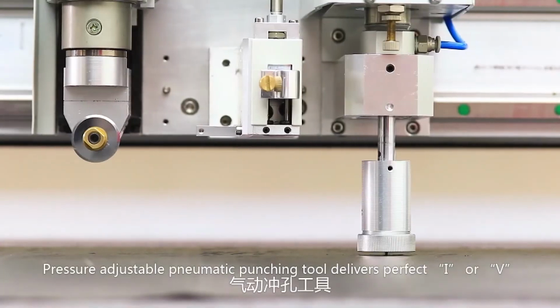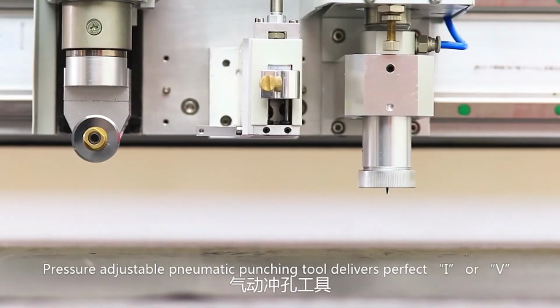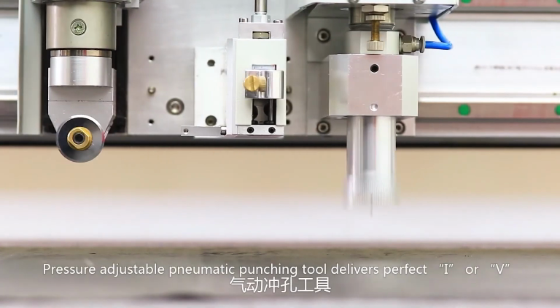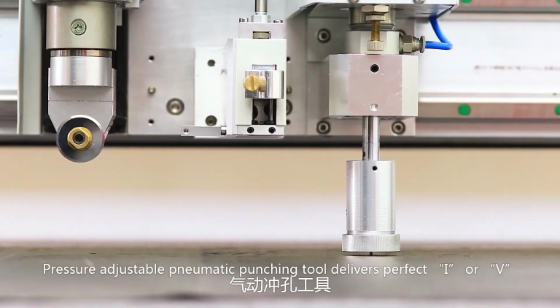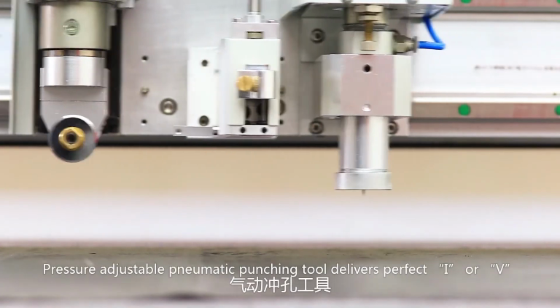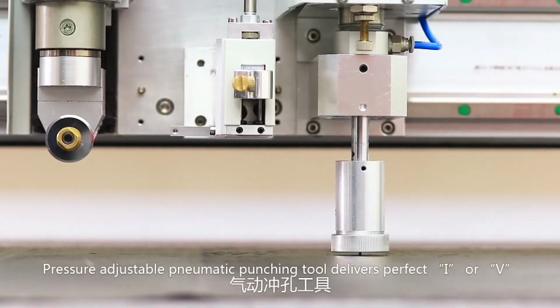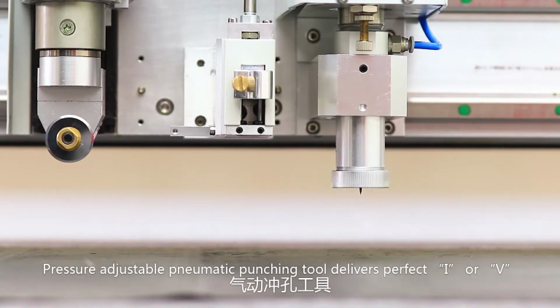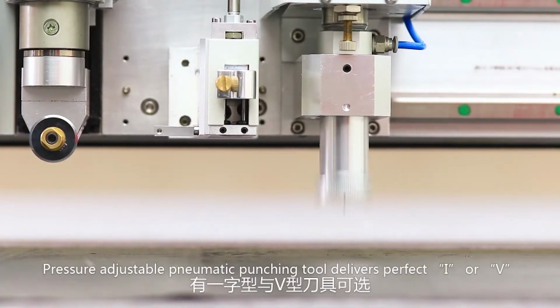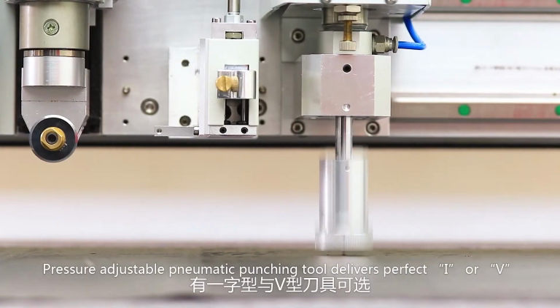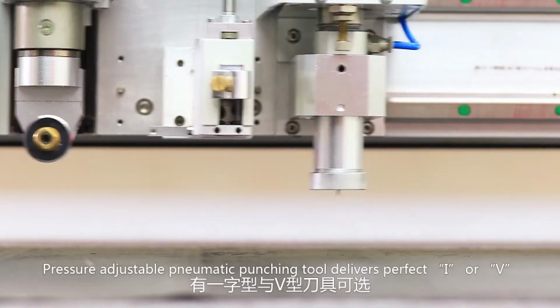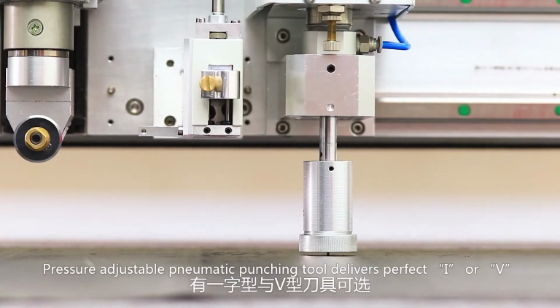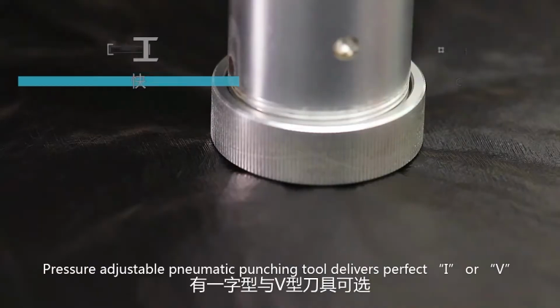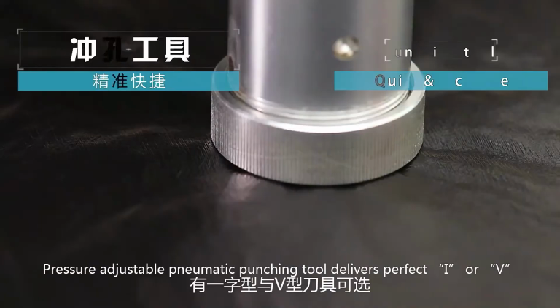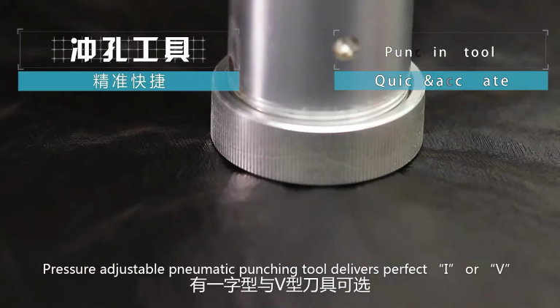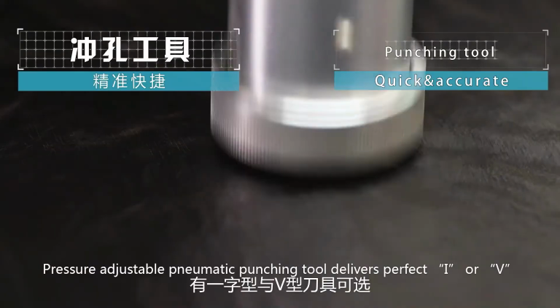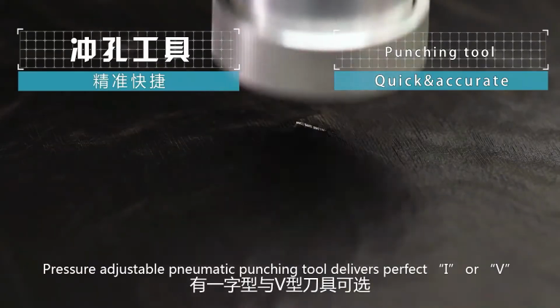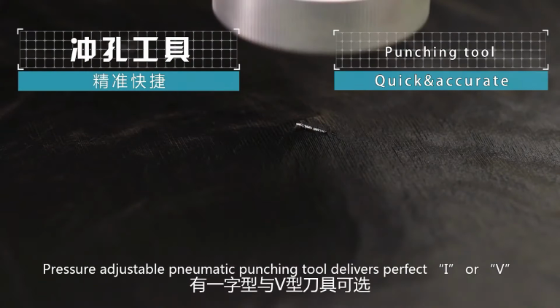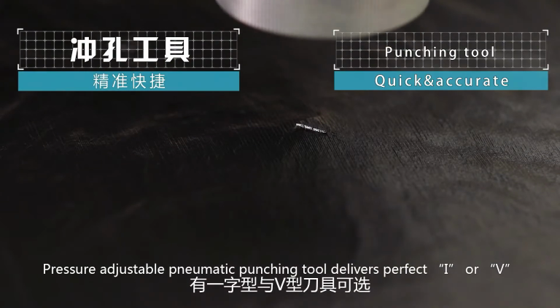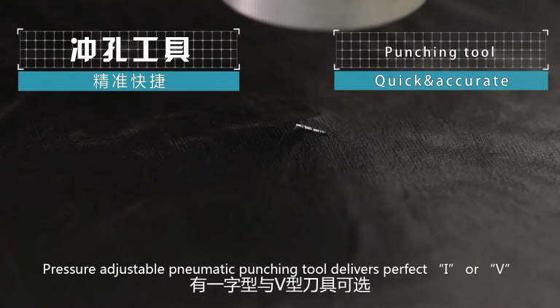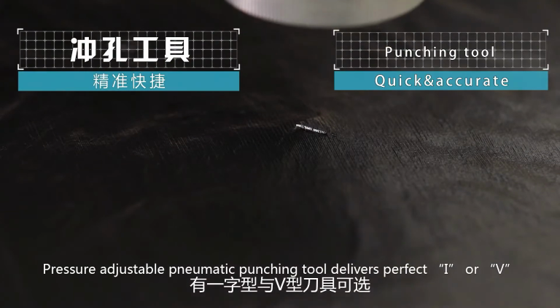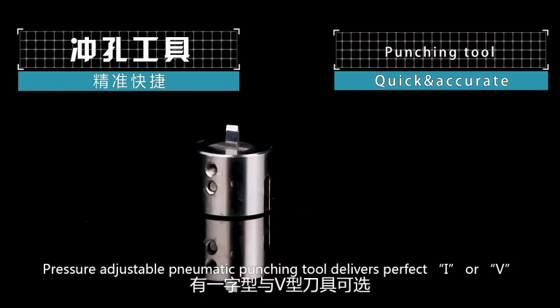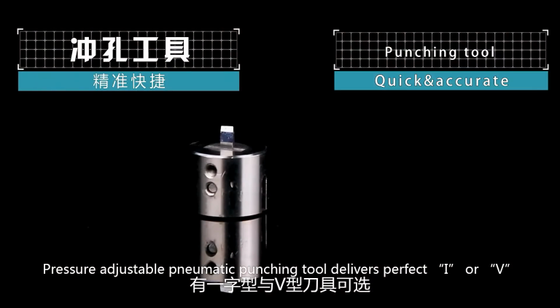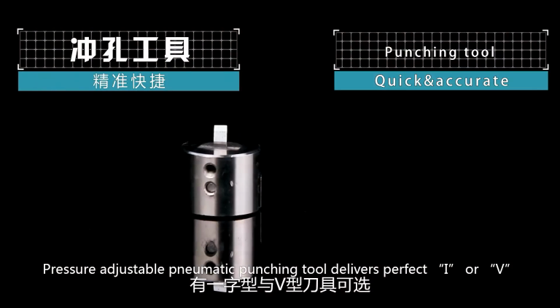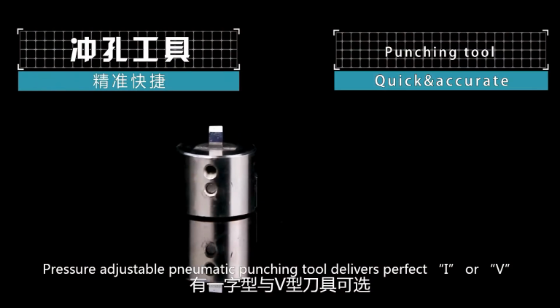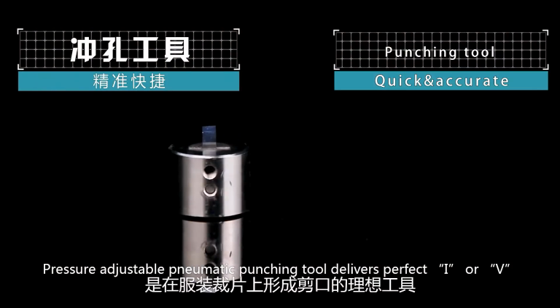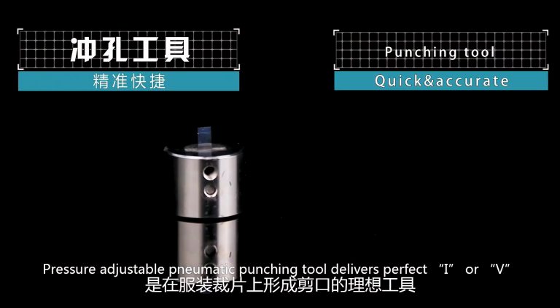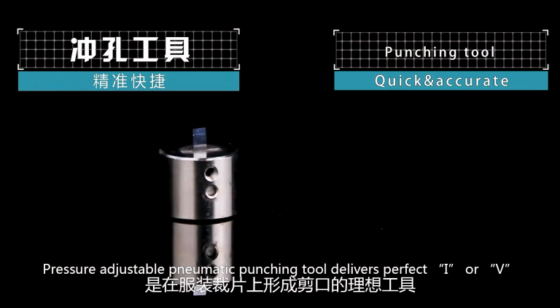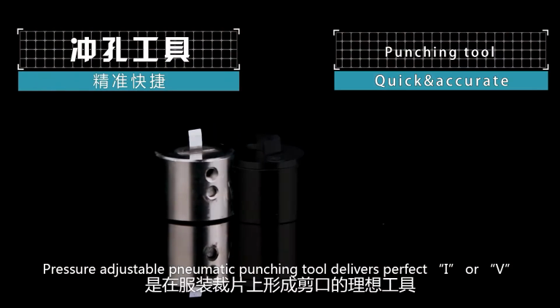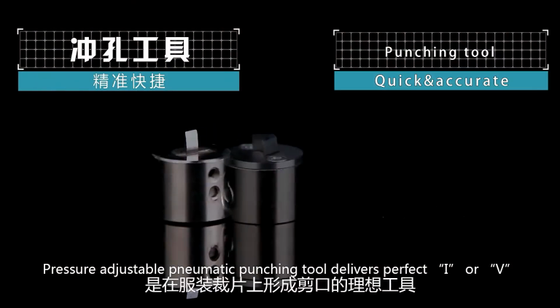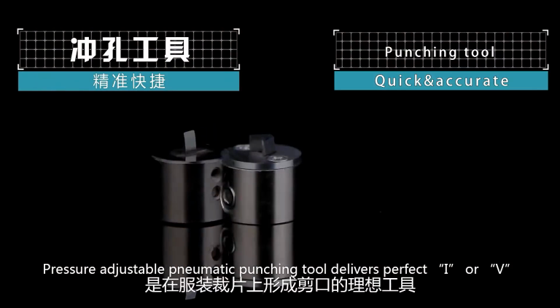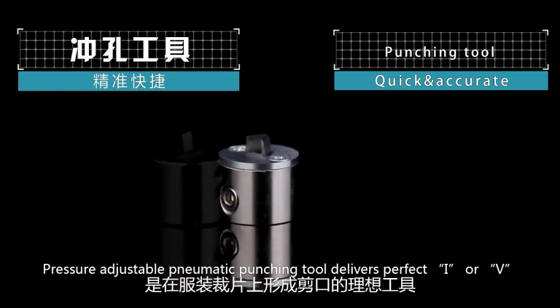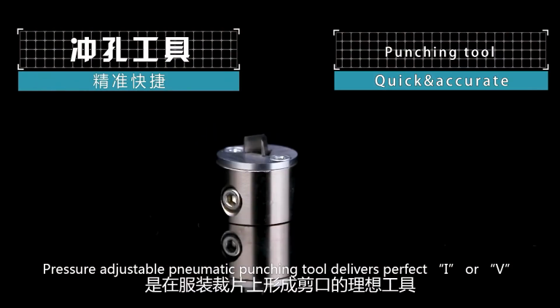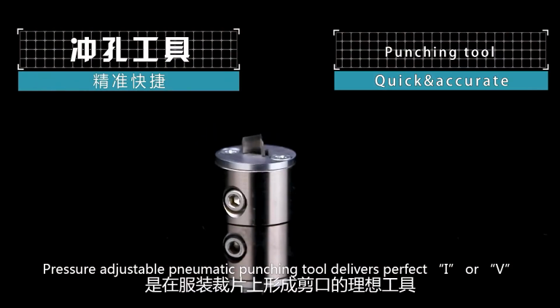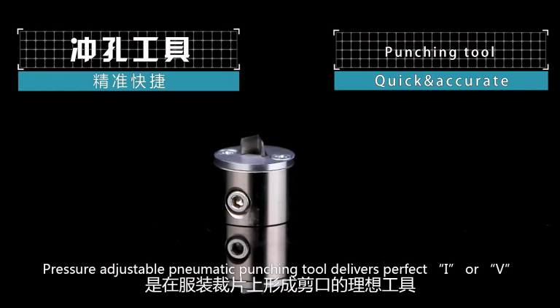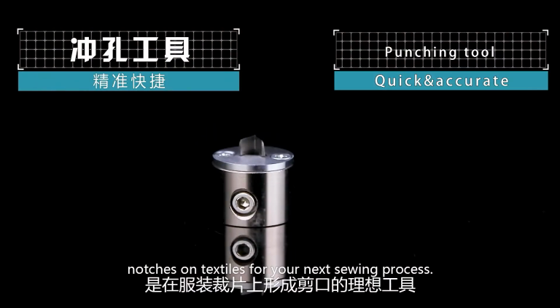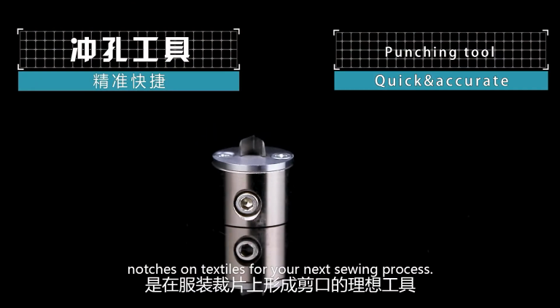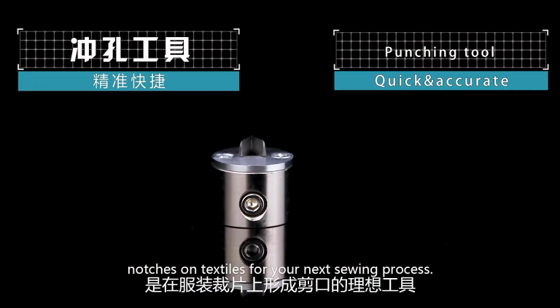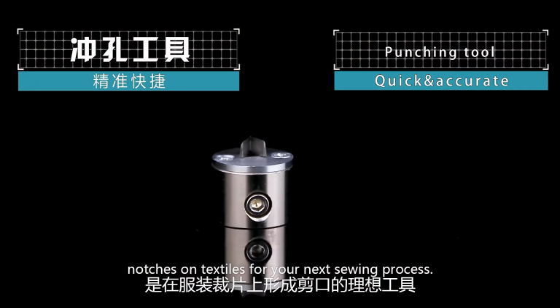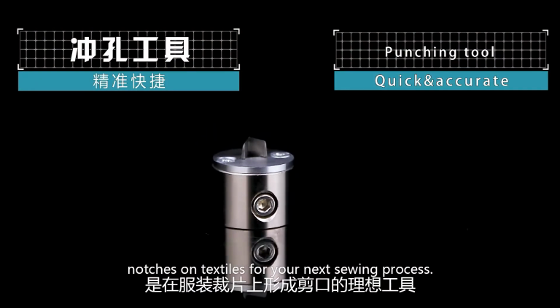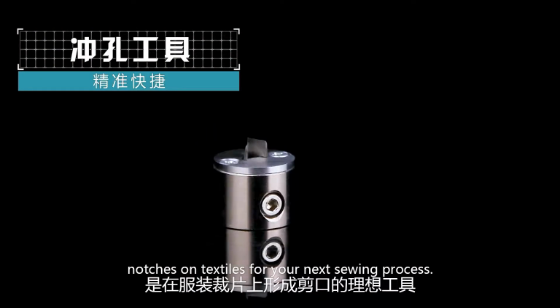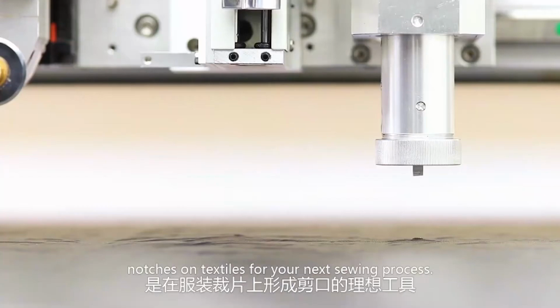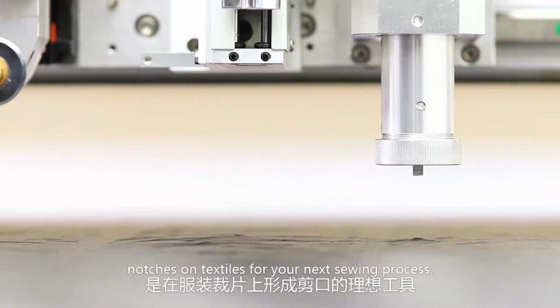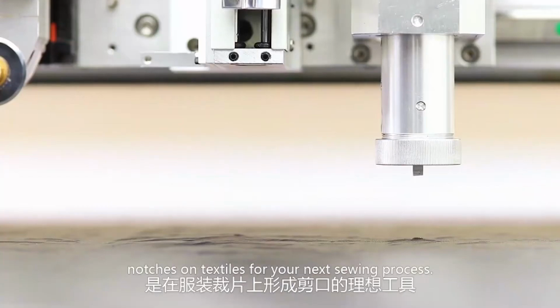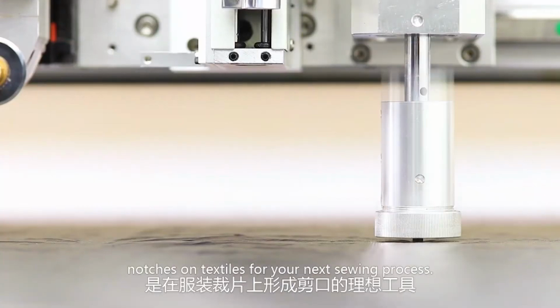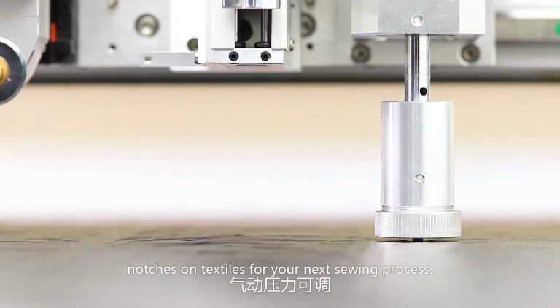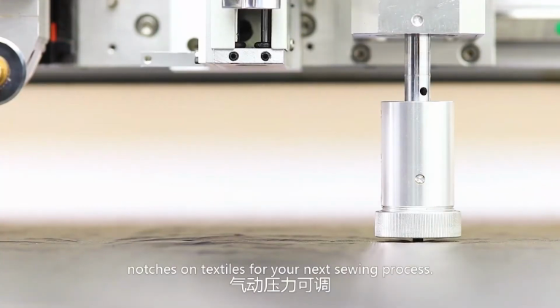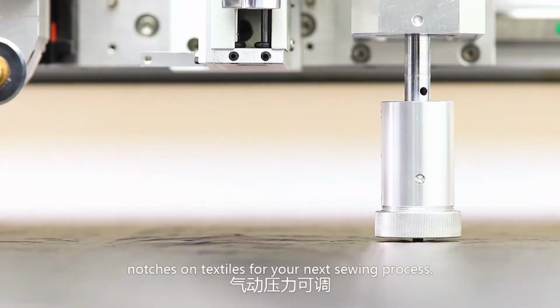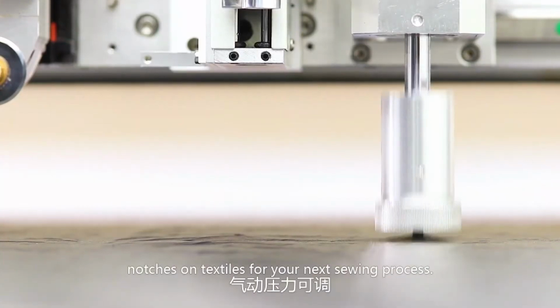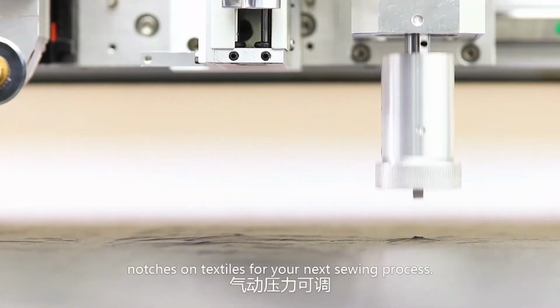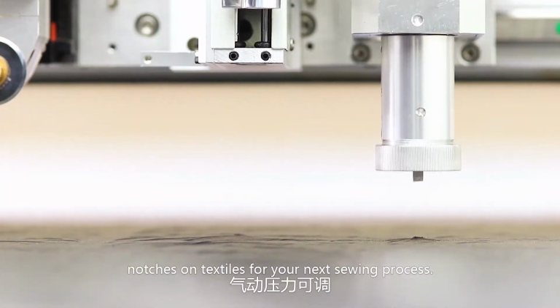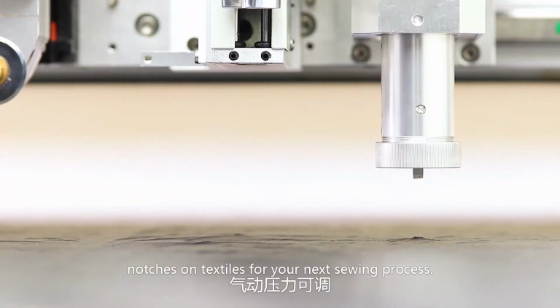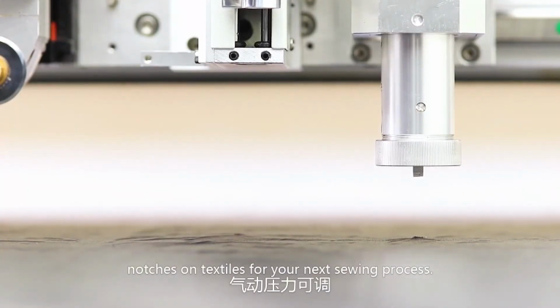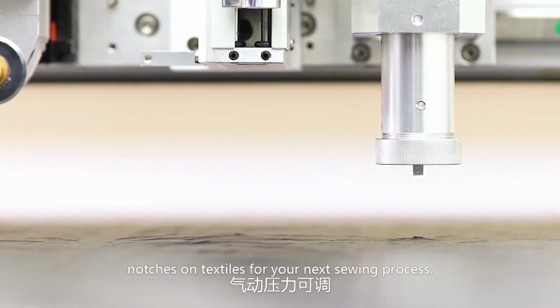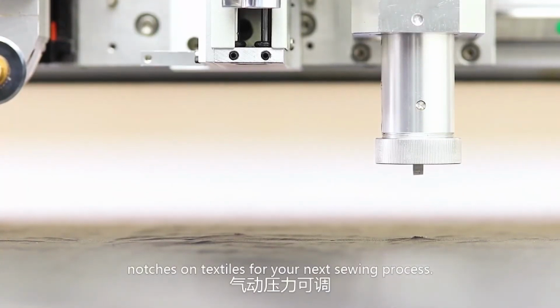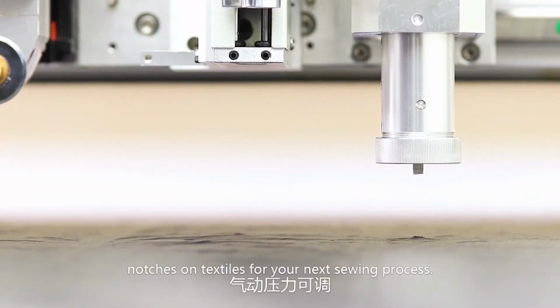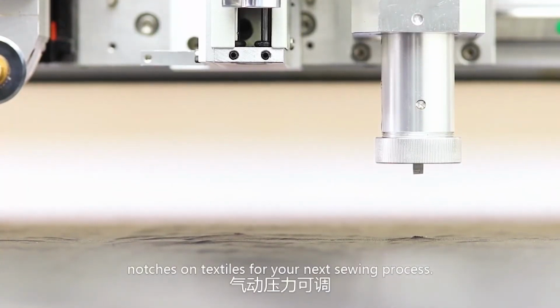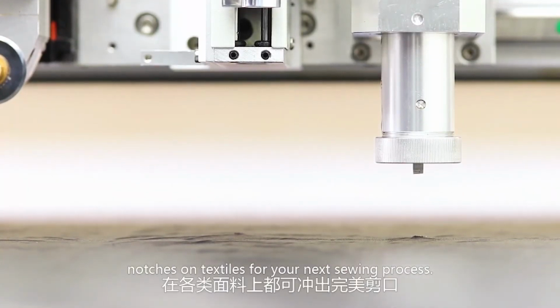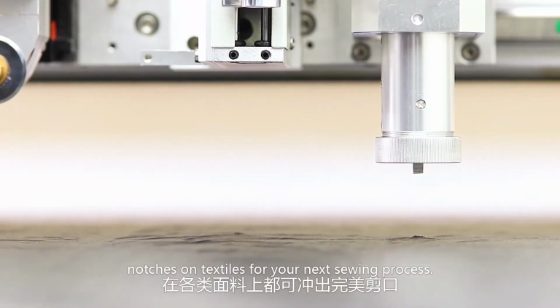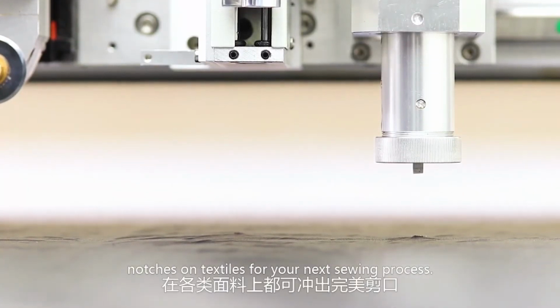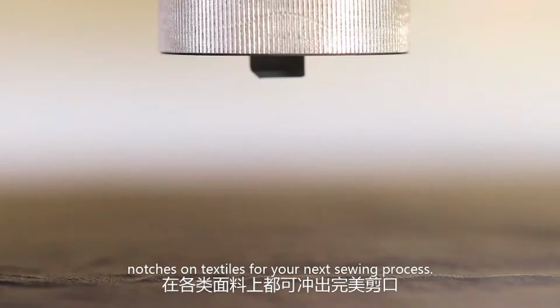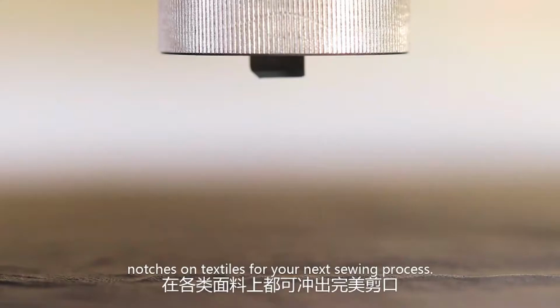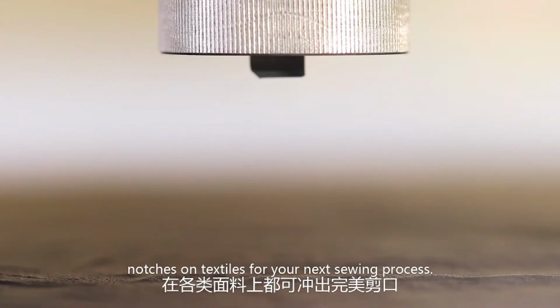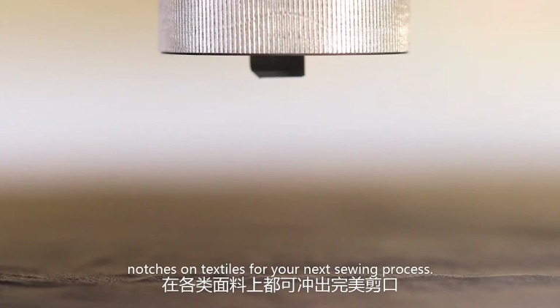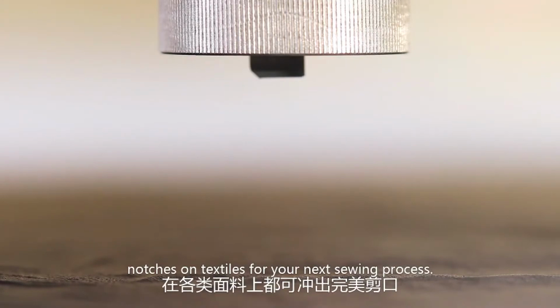The pressure-adjustable pneumatic punching tool delivers perfect I or V notches on textiles for your next sewing process.